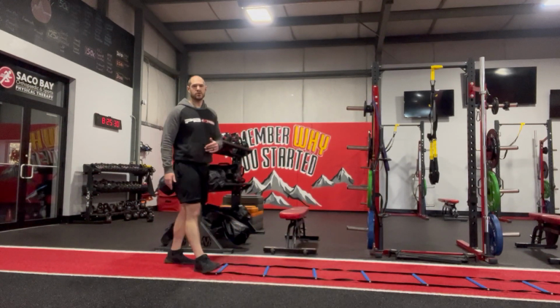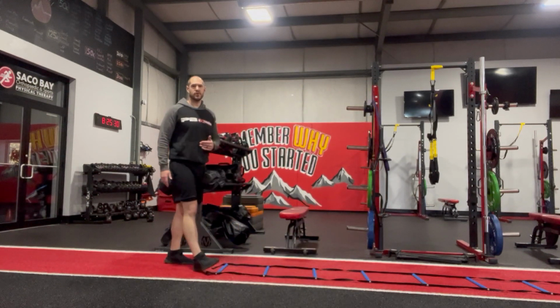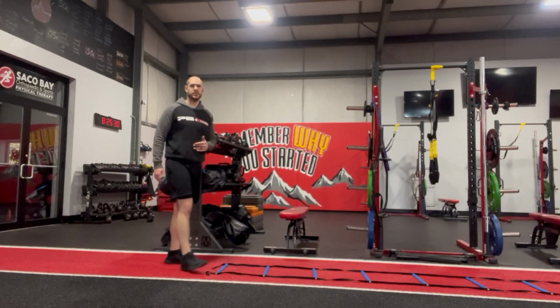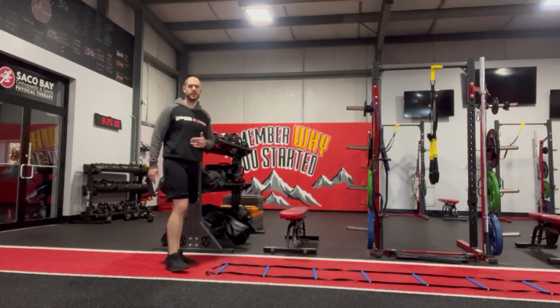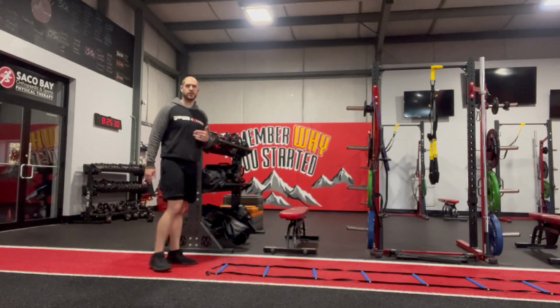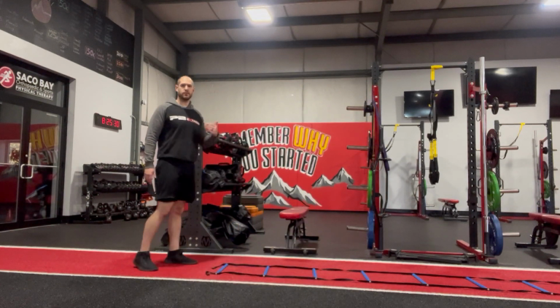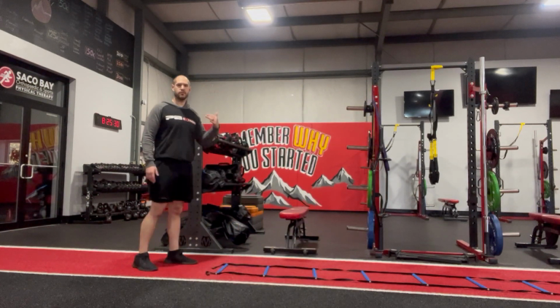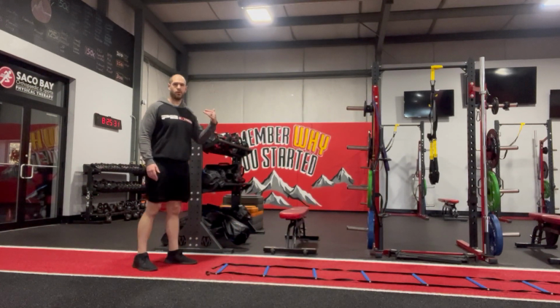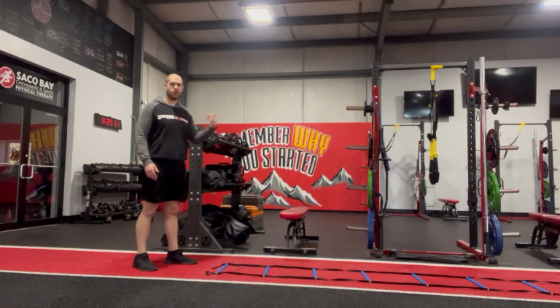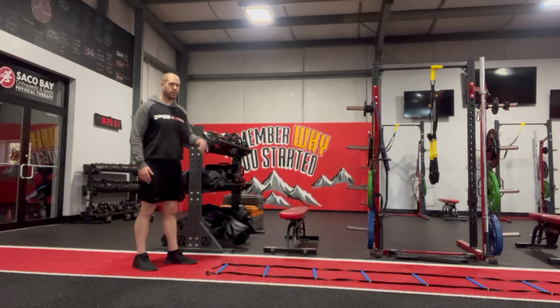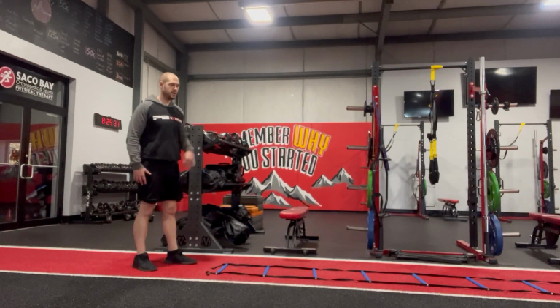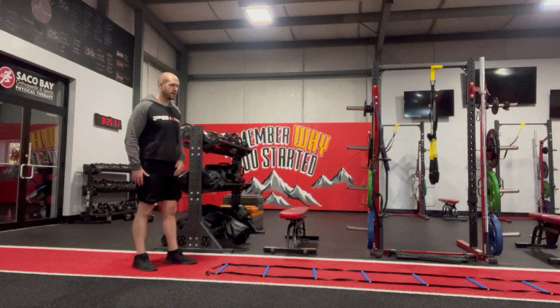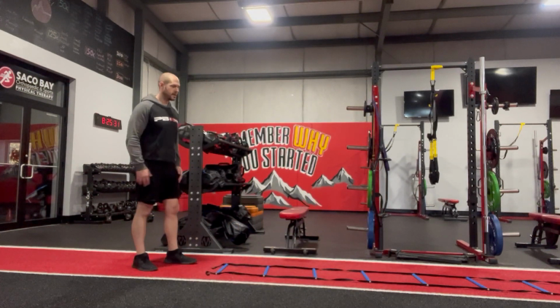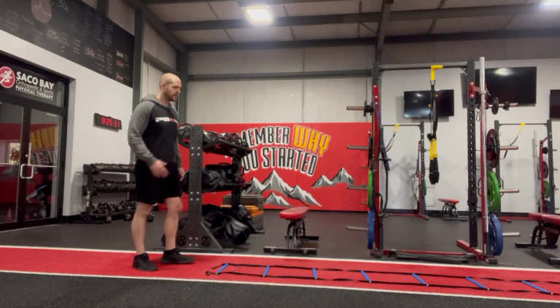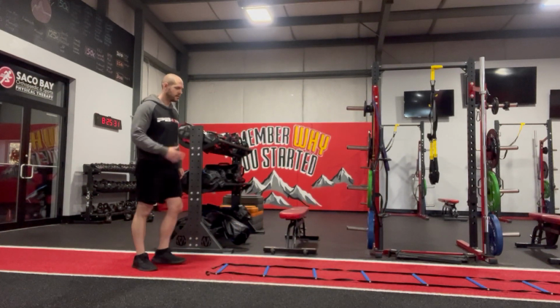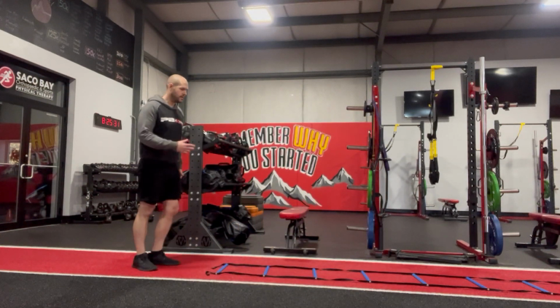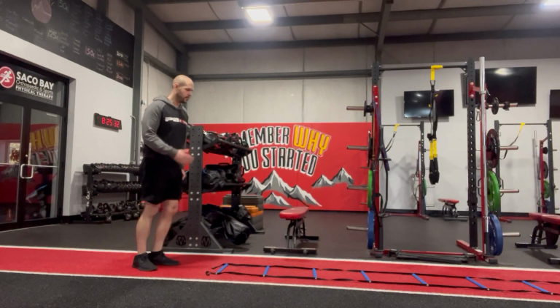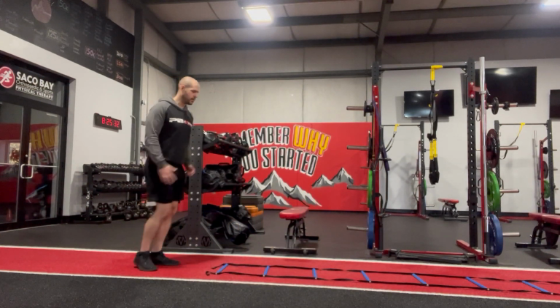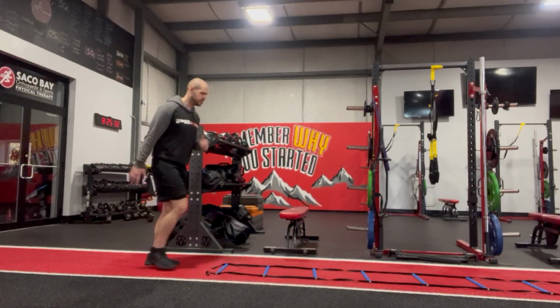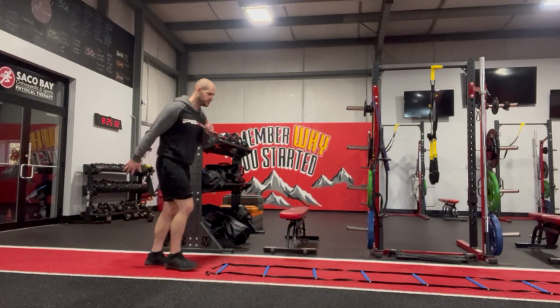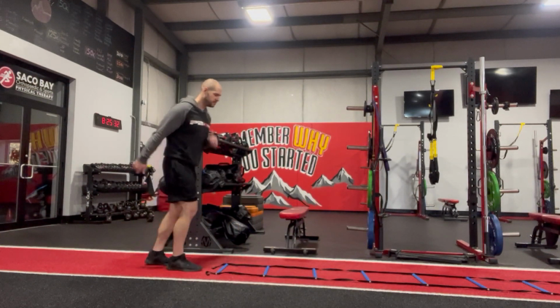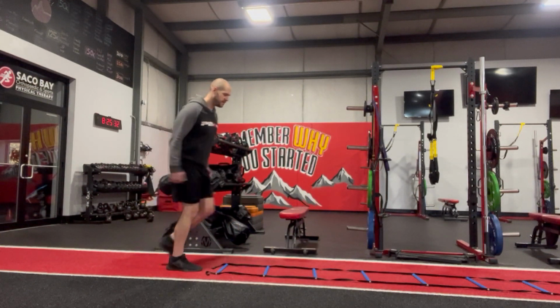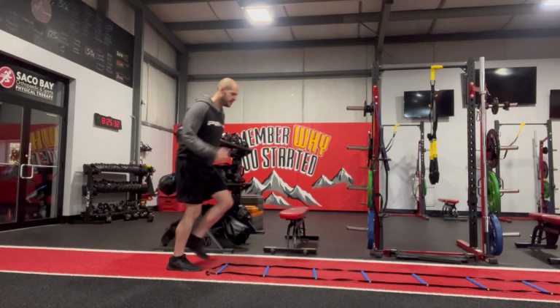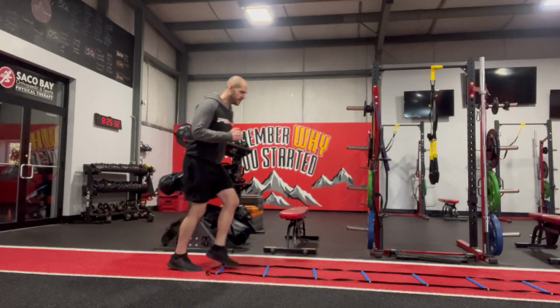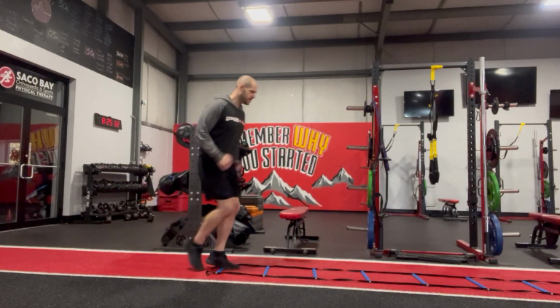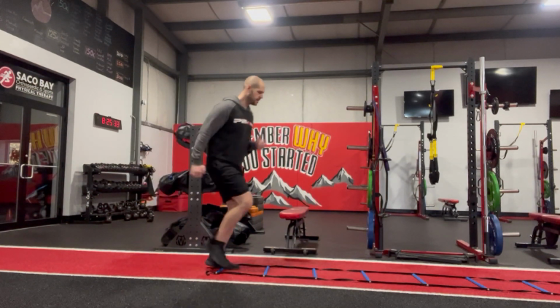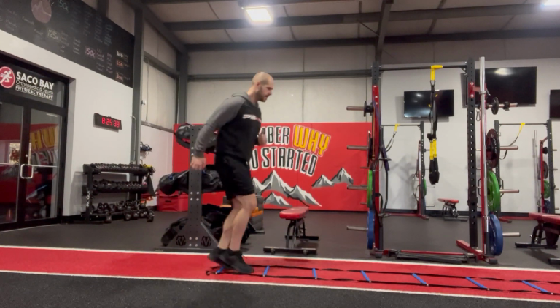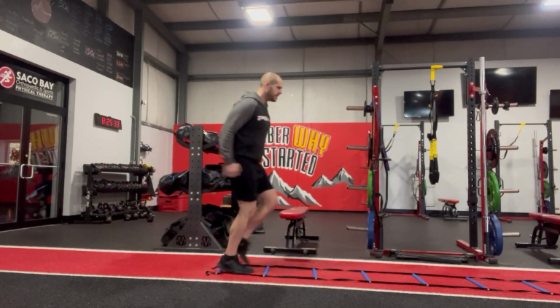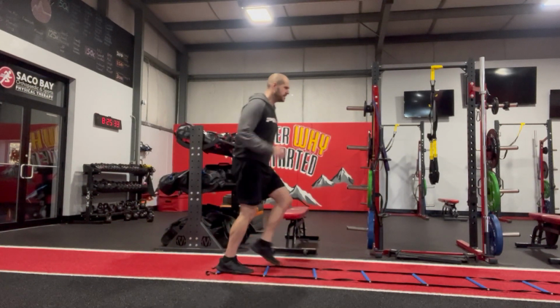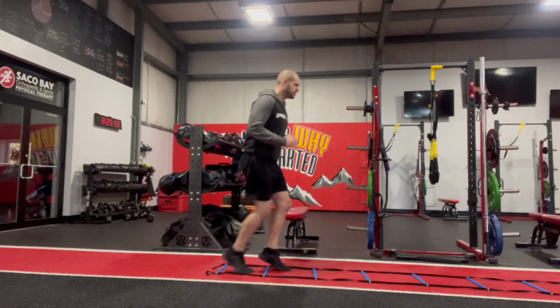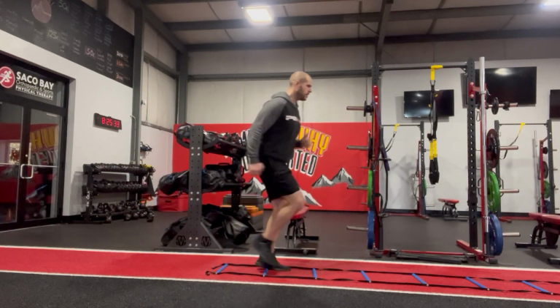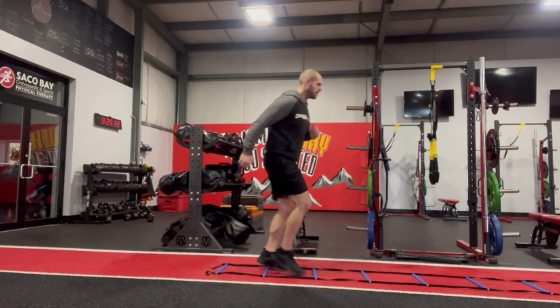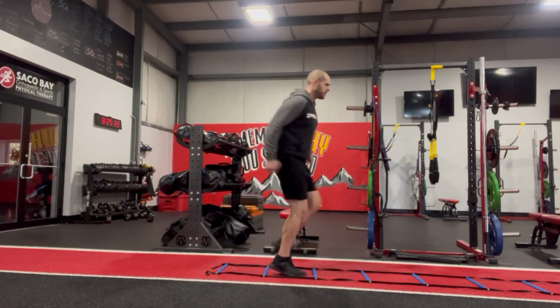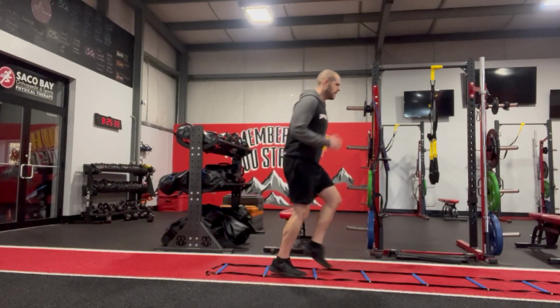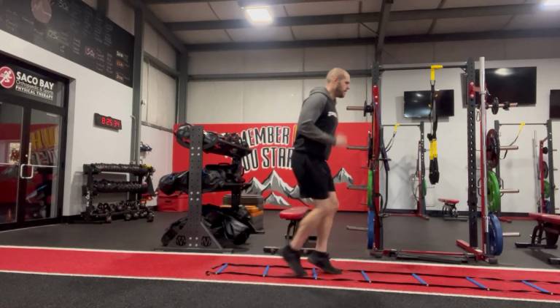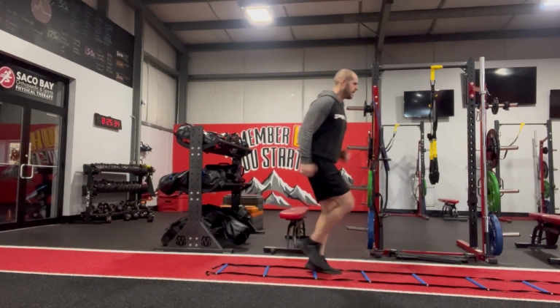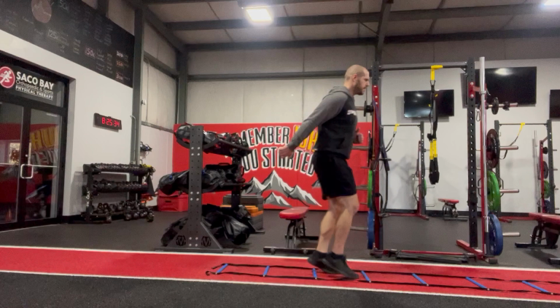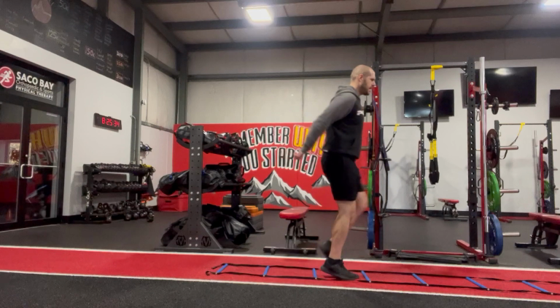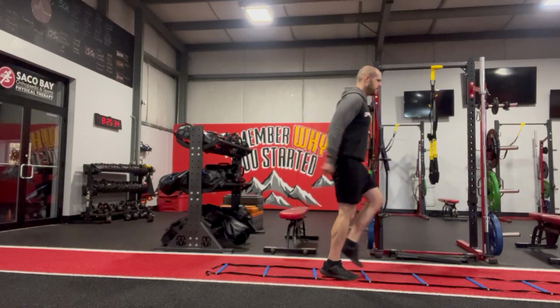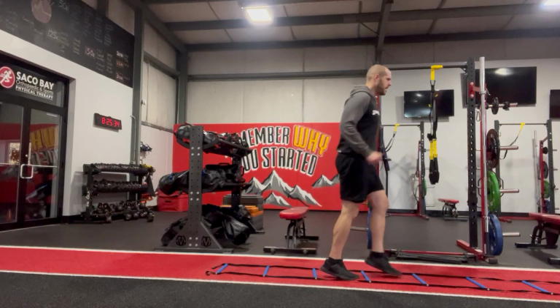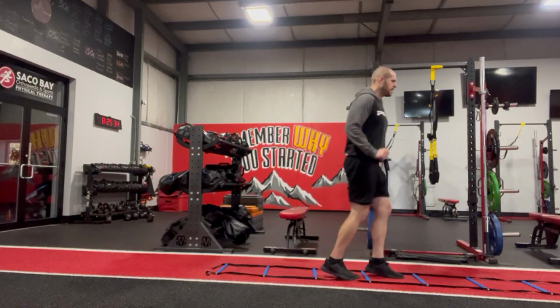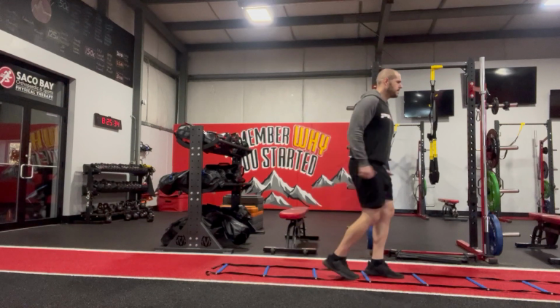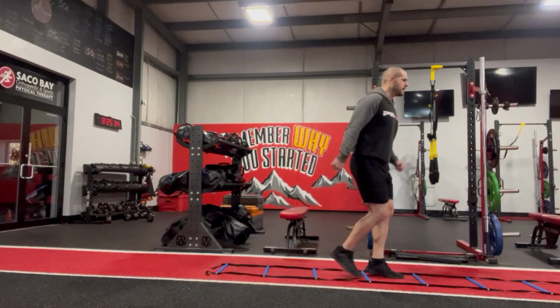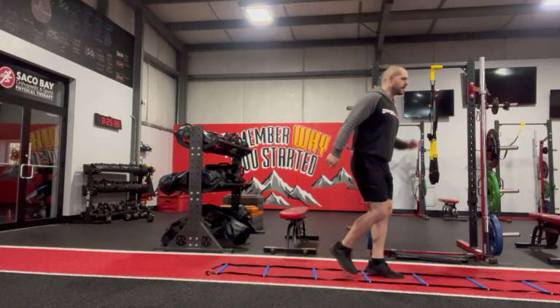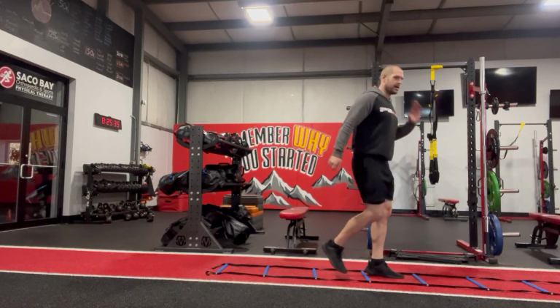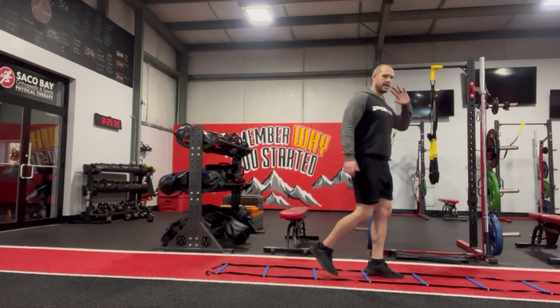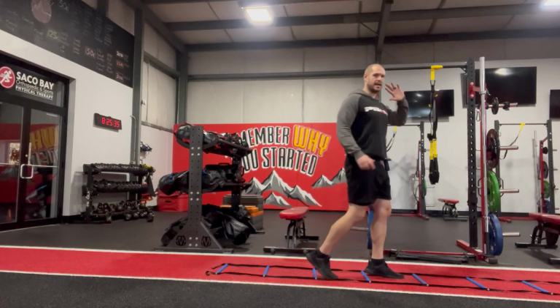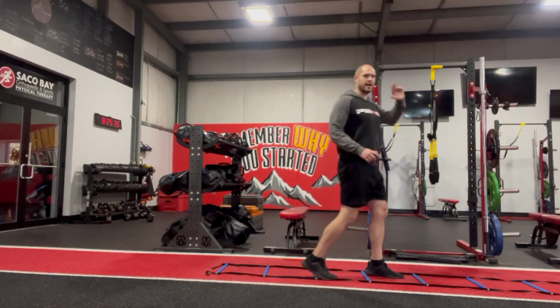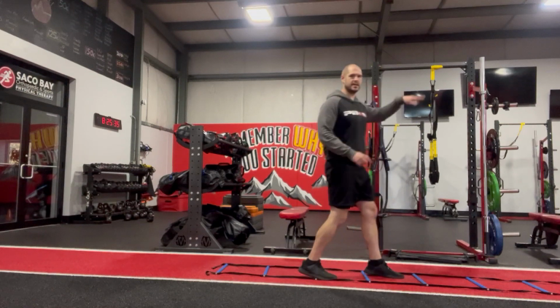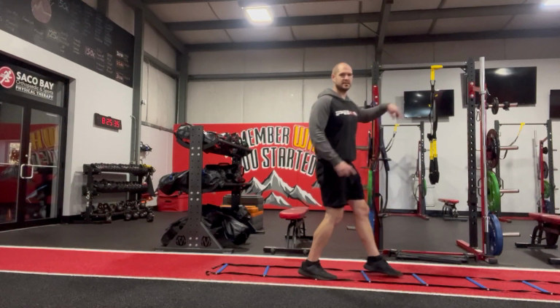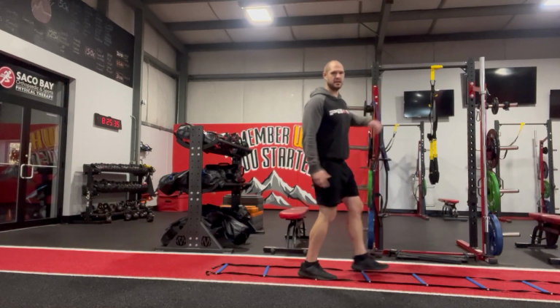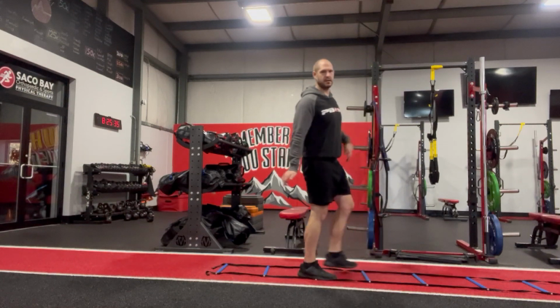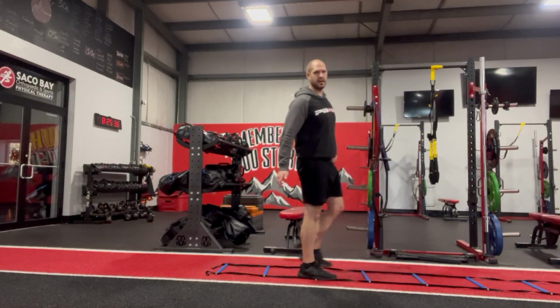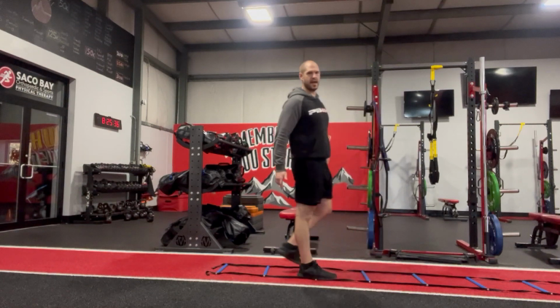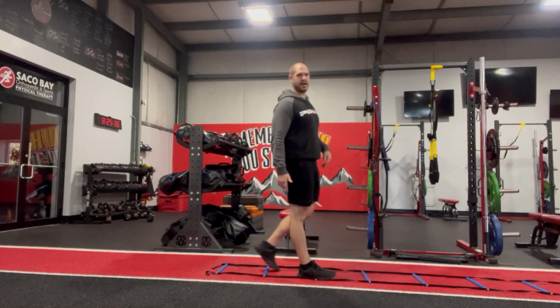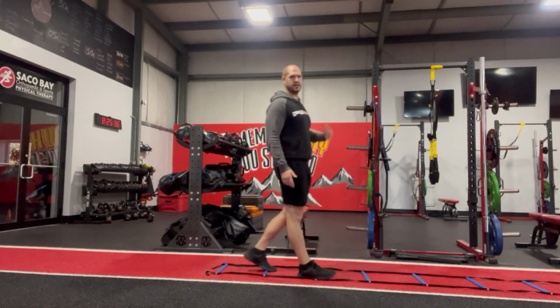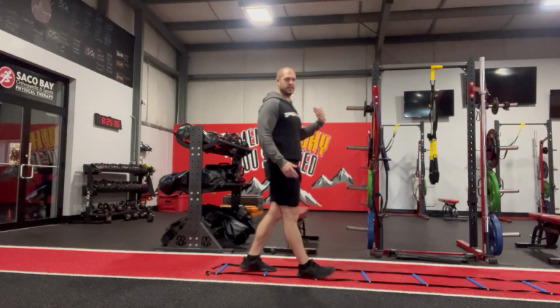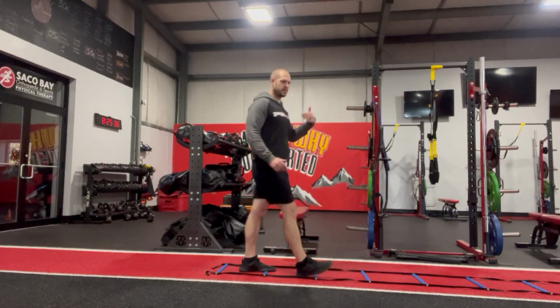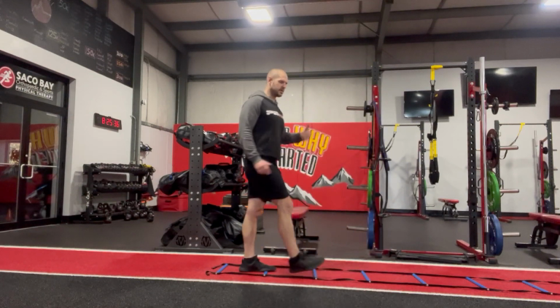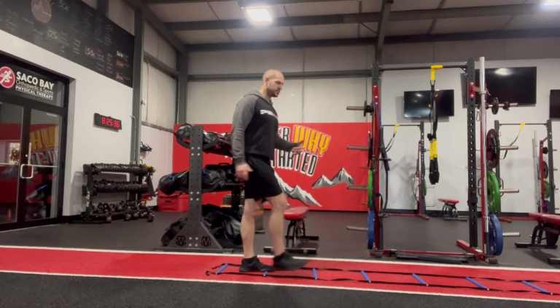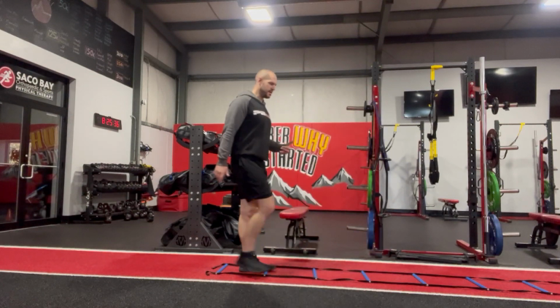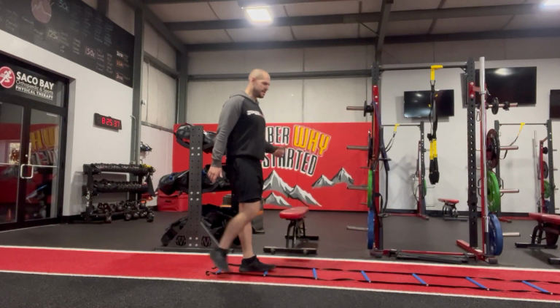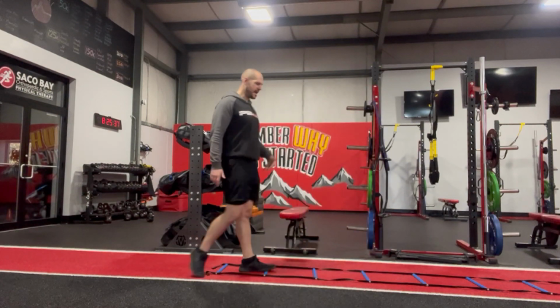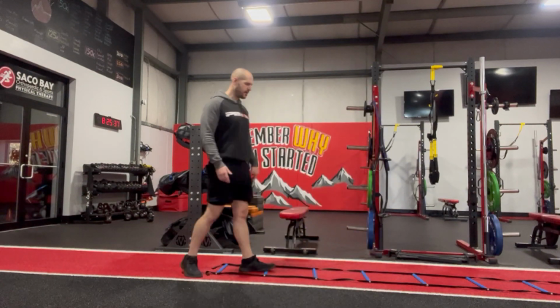Once we can go forward, then we'll go two feet in each one — pop, pop, pop, pop. Again, eyes slightly ahead, not straight down.